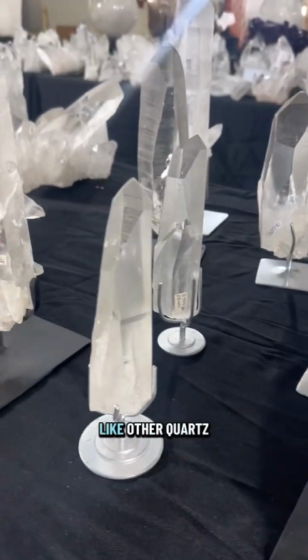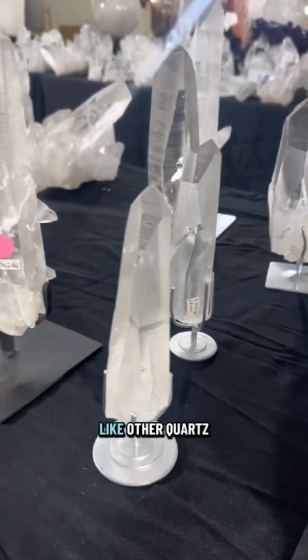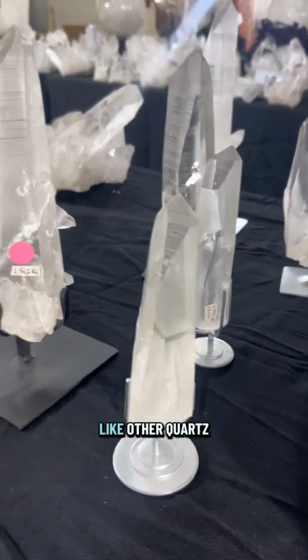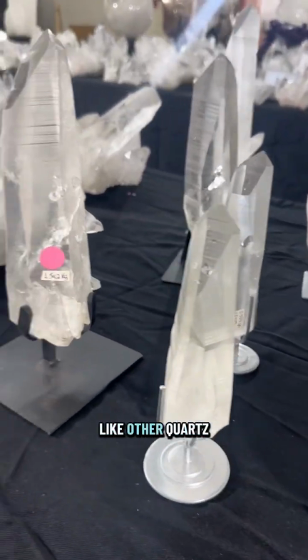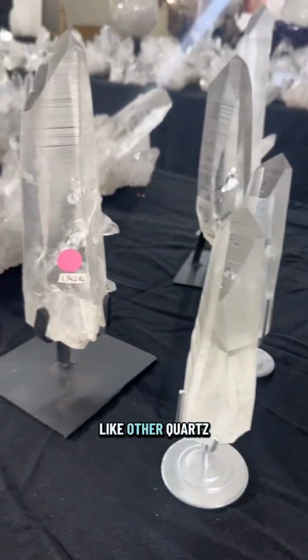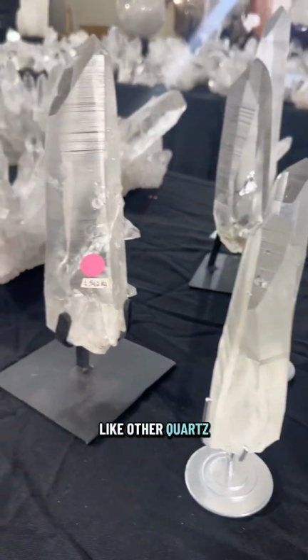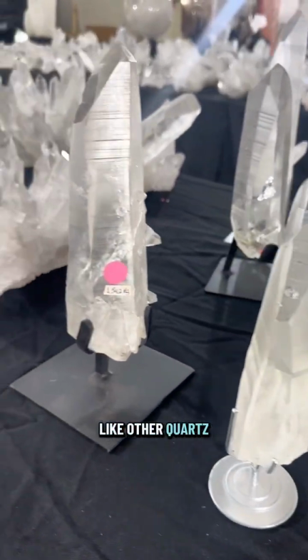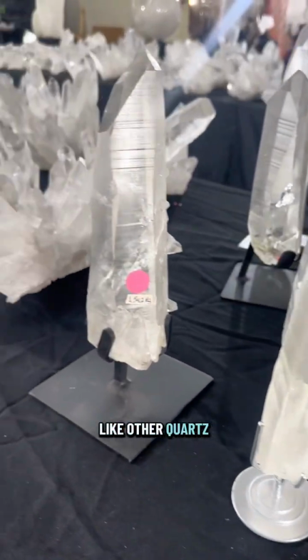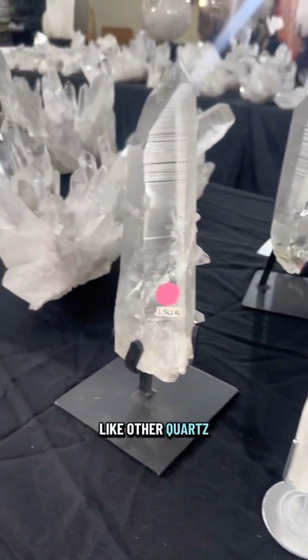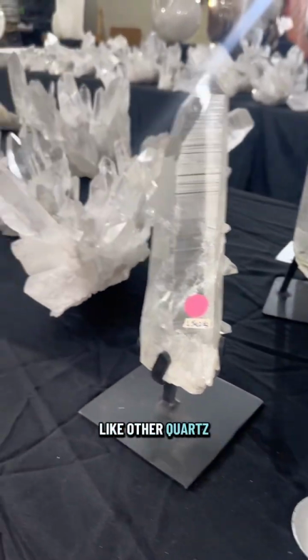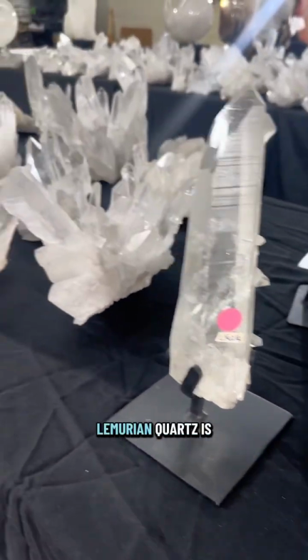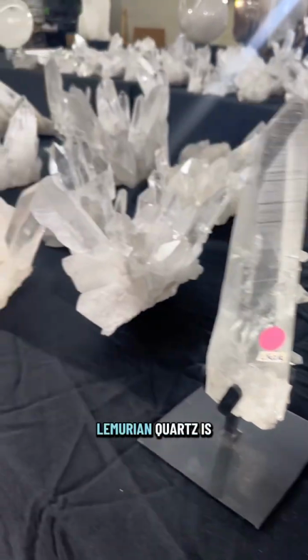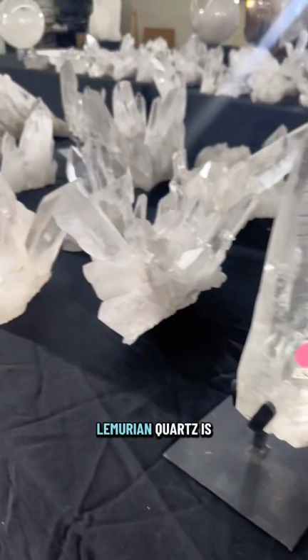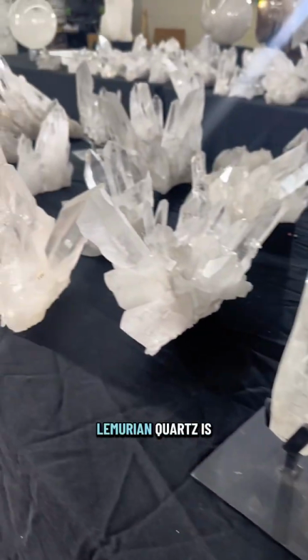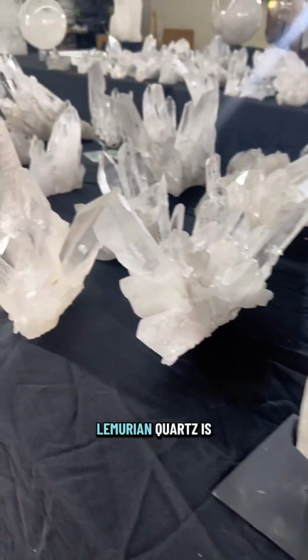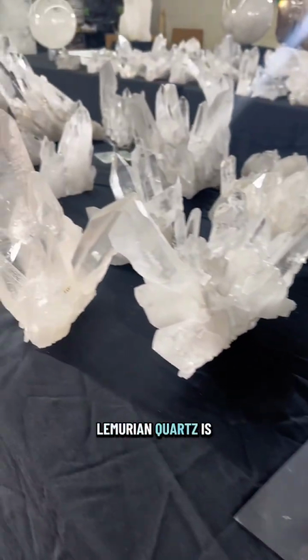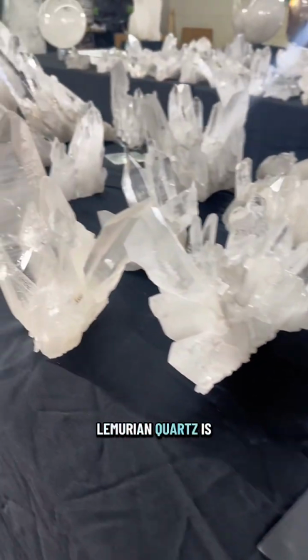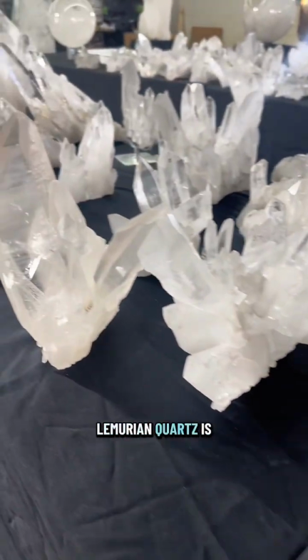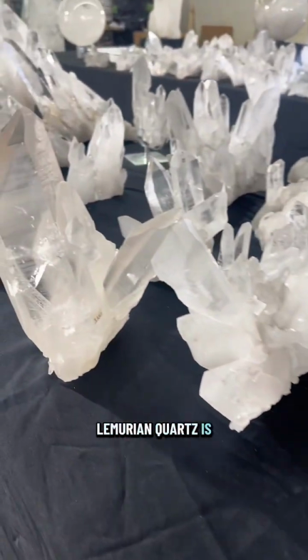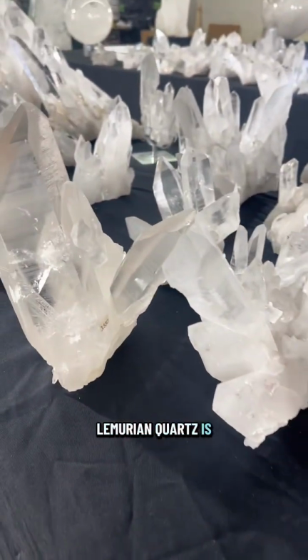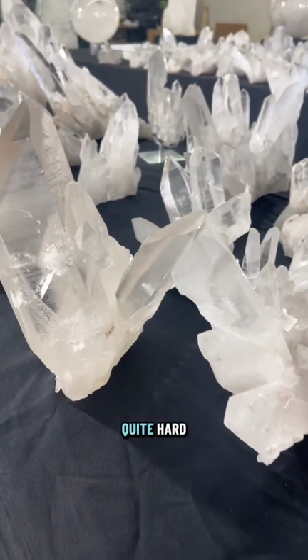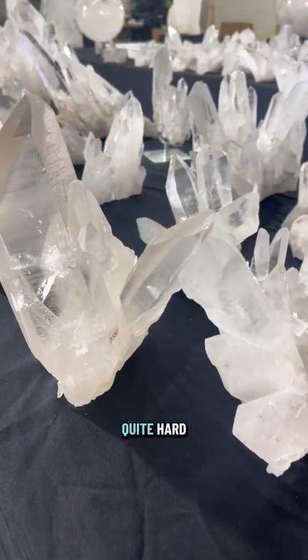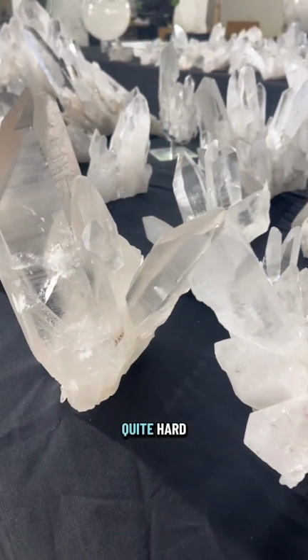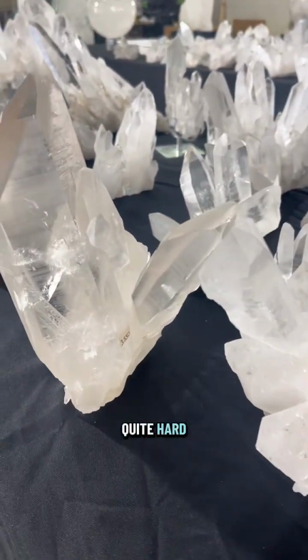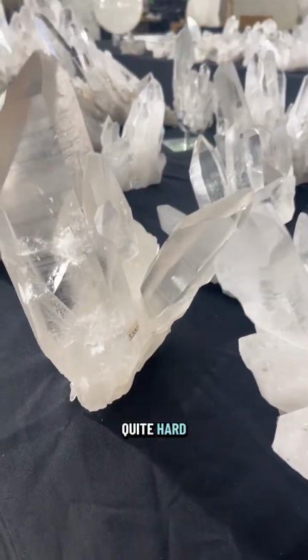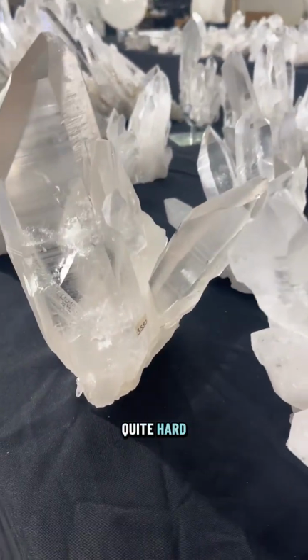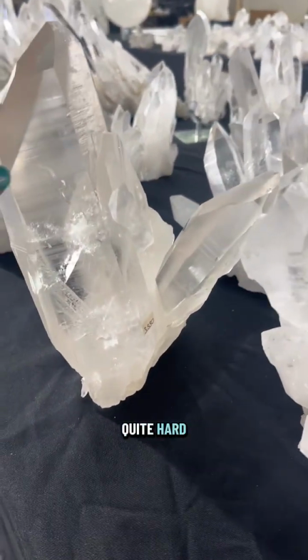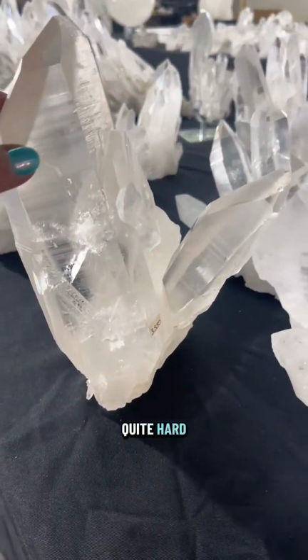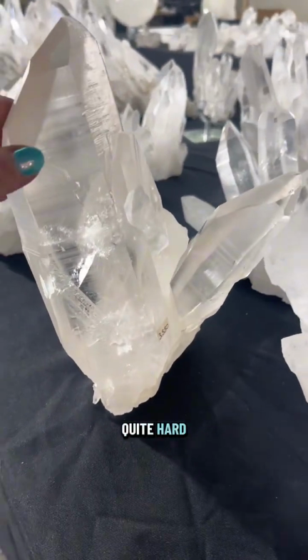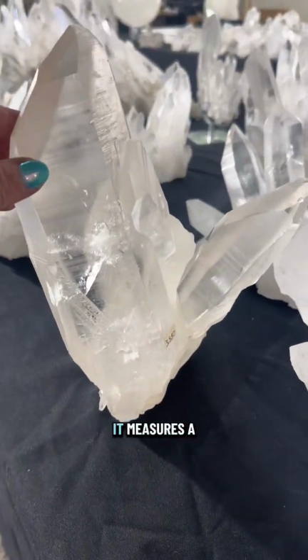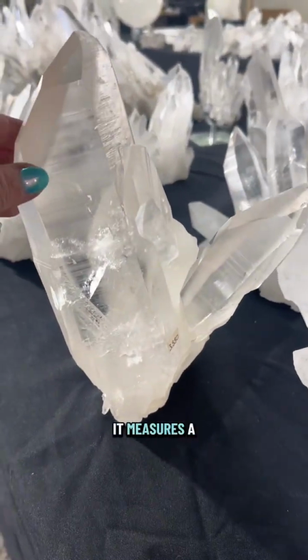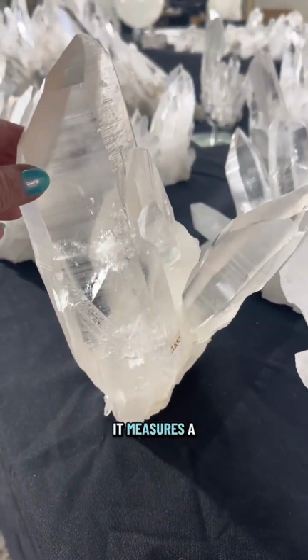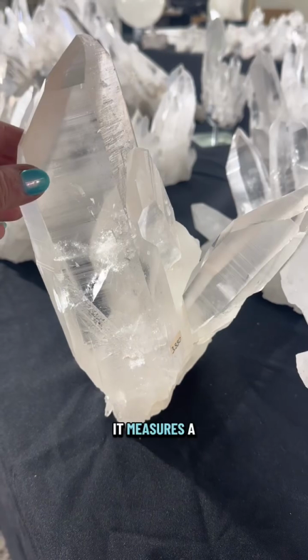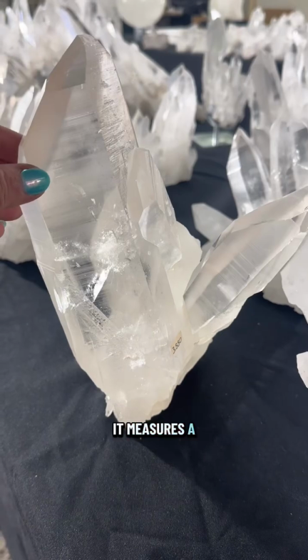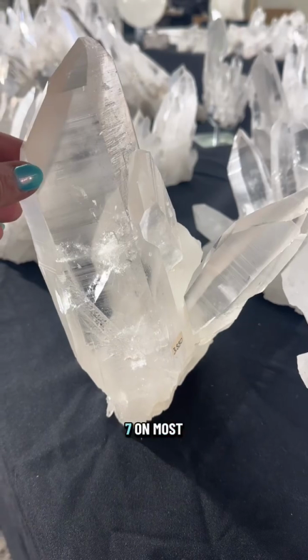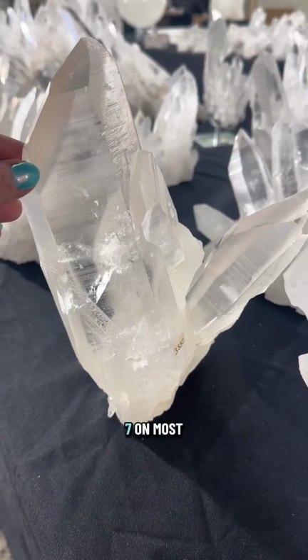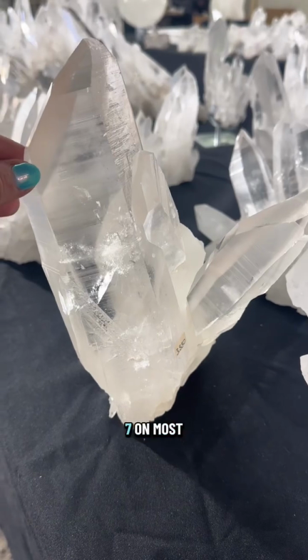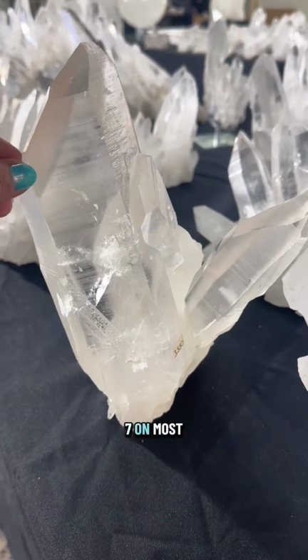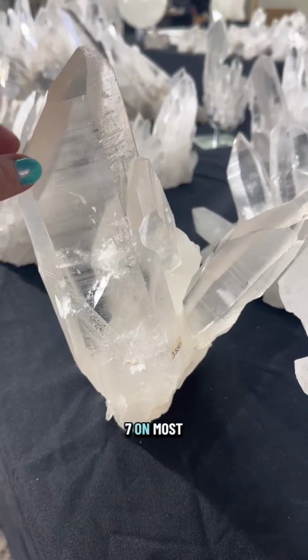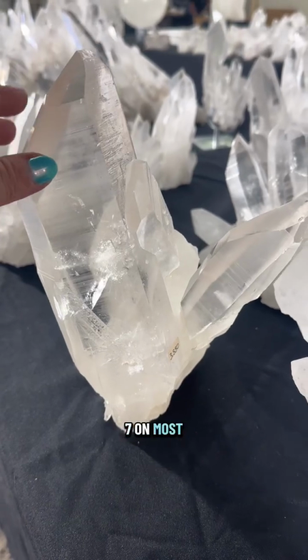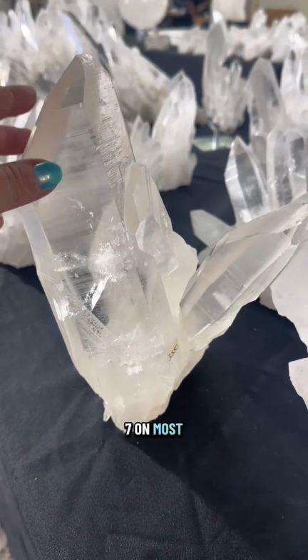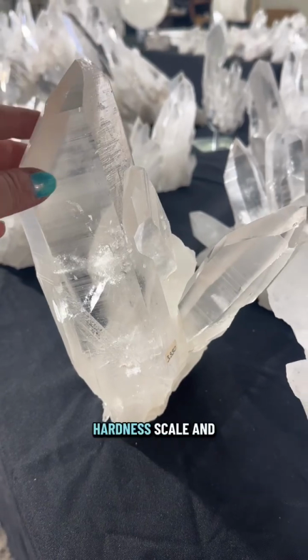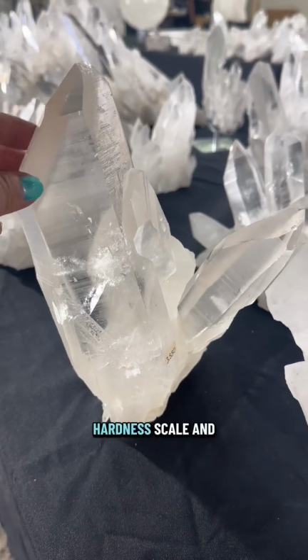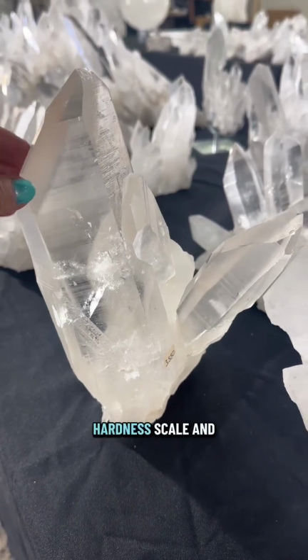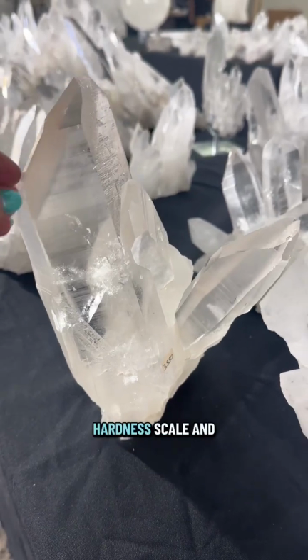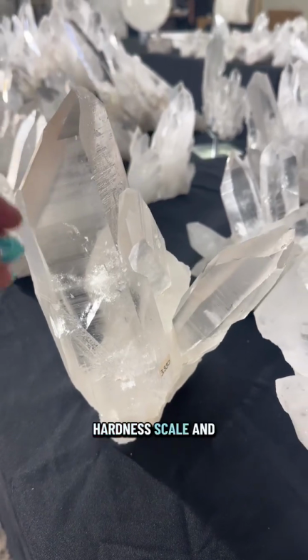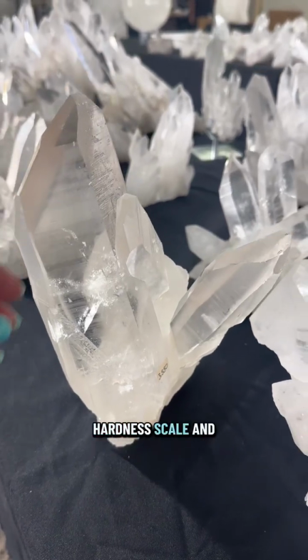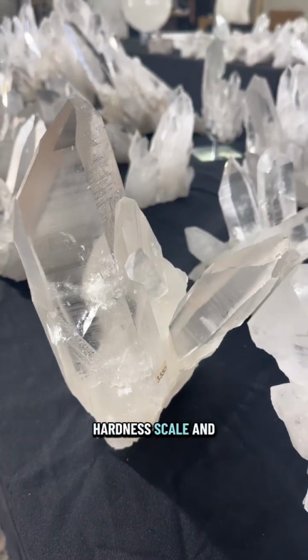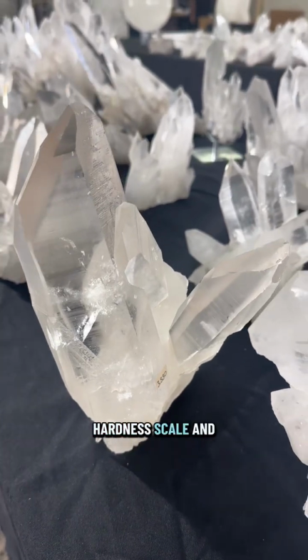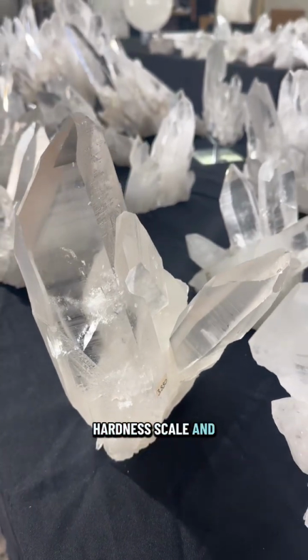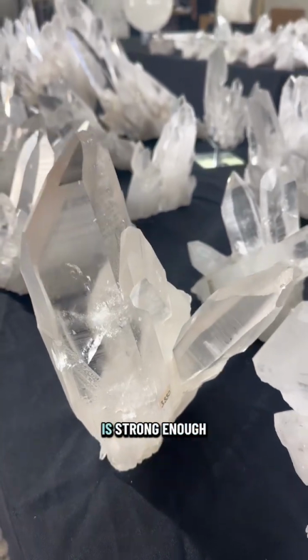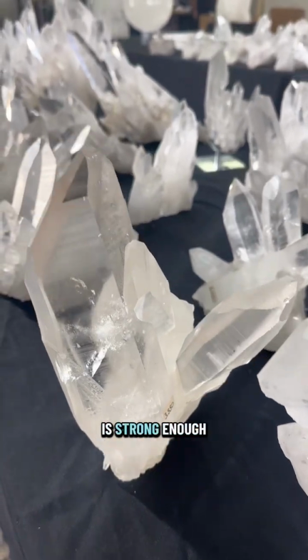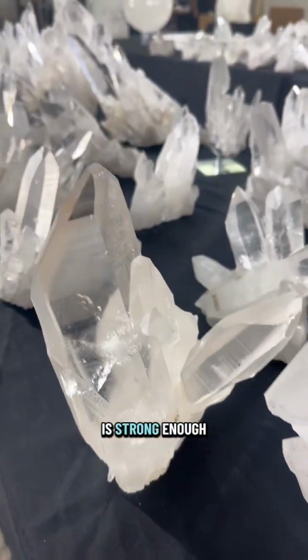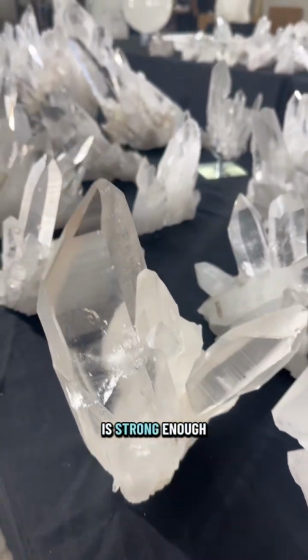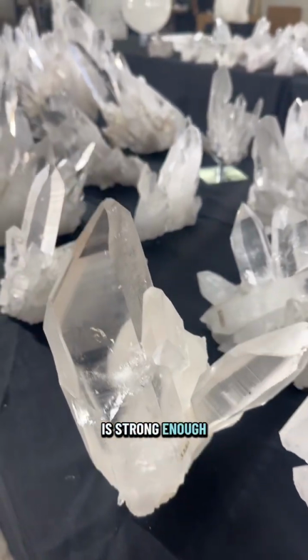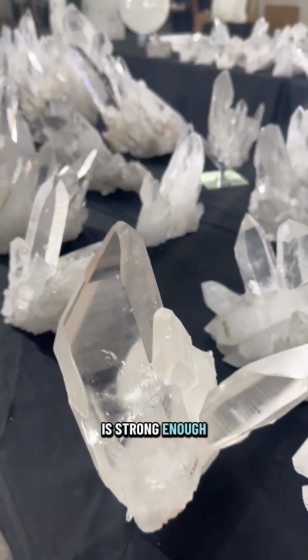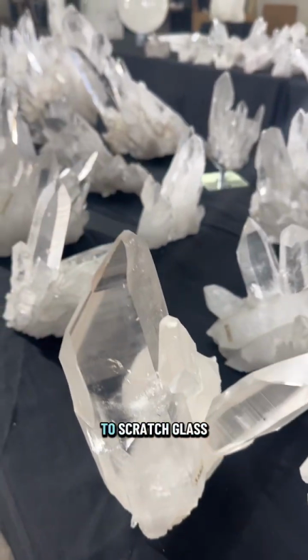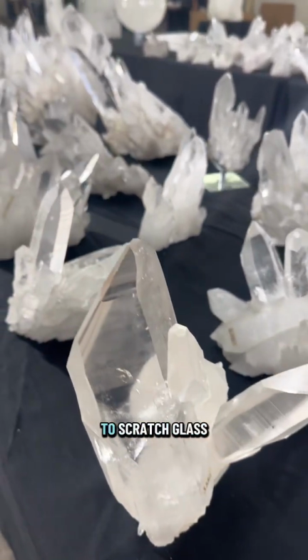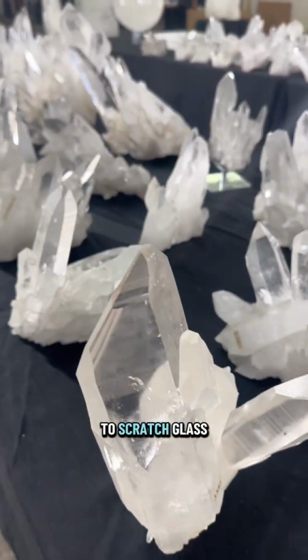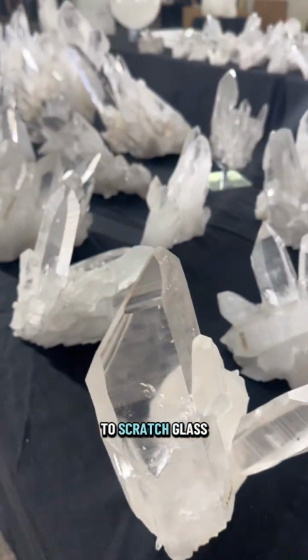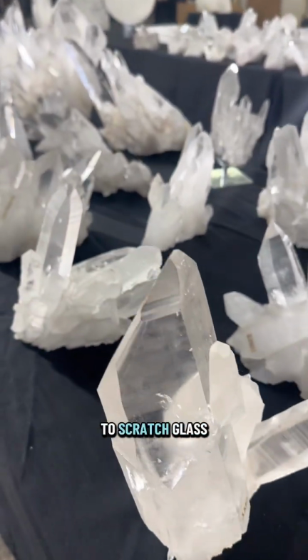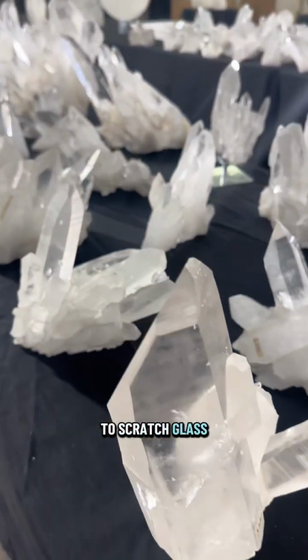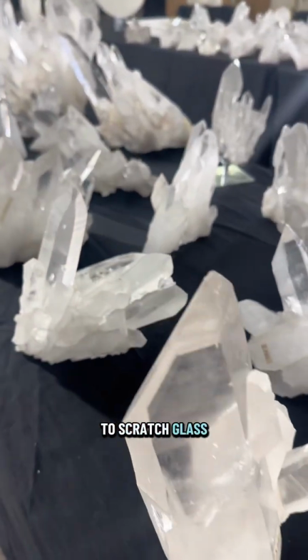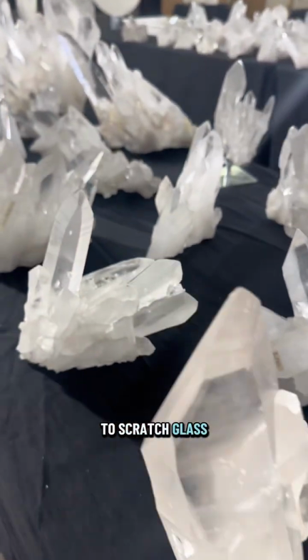Like other quartz, Lemurian Quartz is quite hard. It measures a 7 on the Mohs hardness scale and is strong enough to scratch glass.